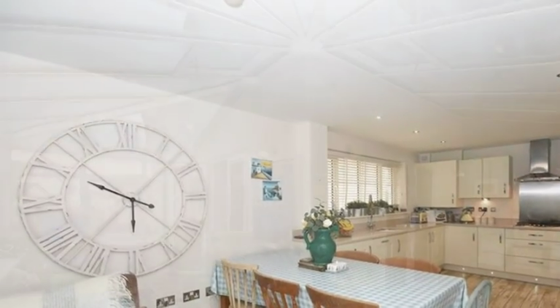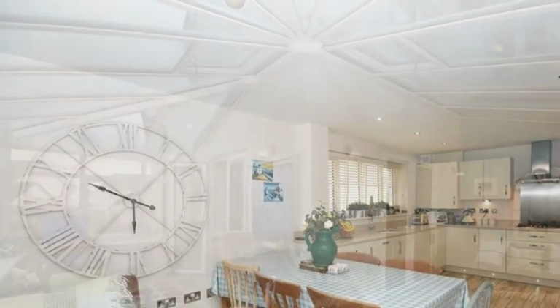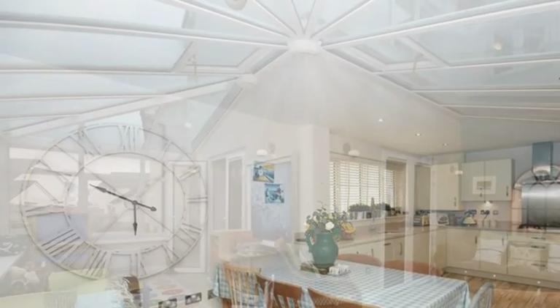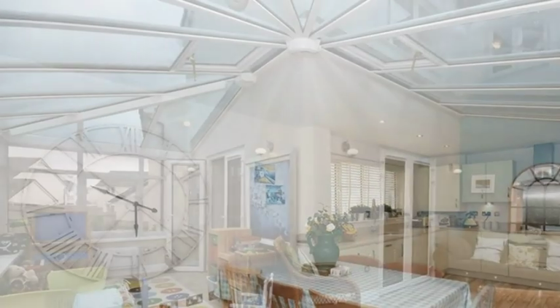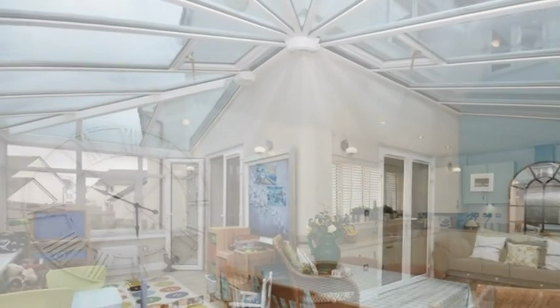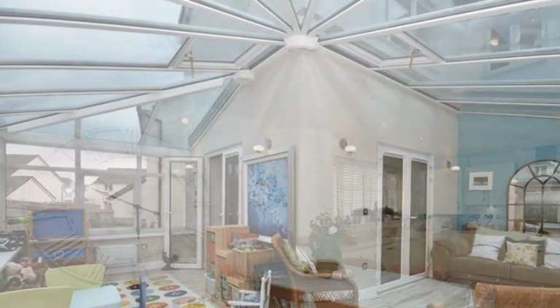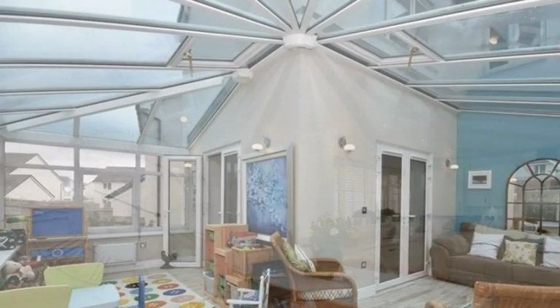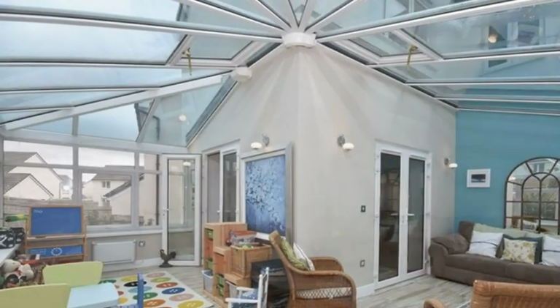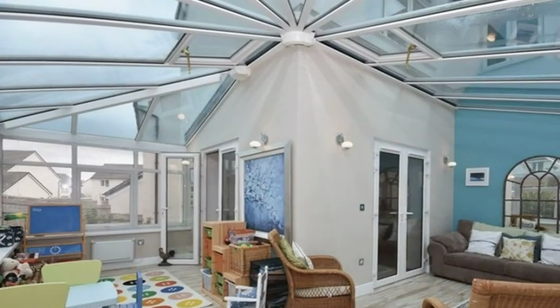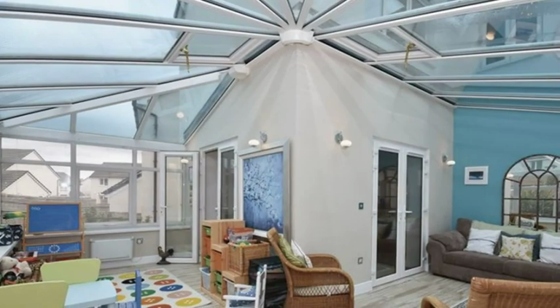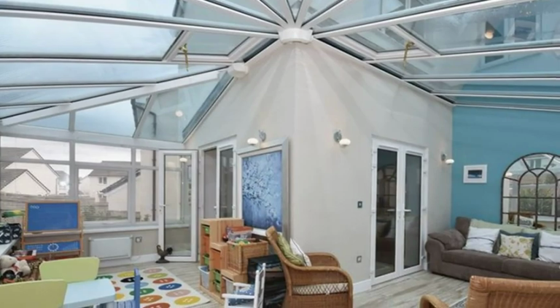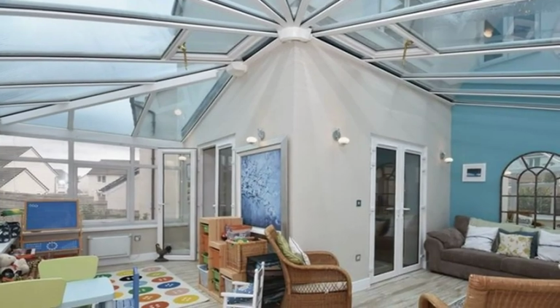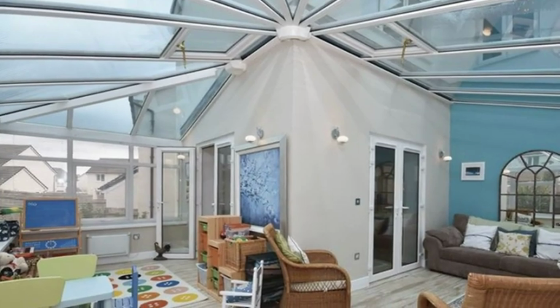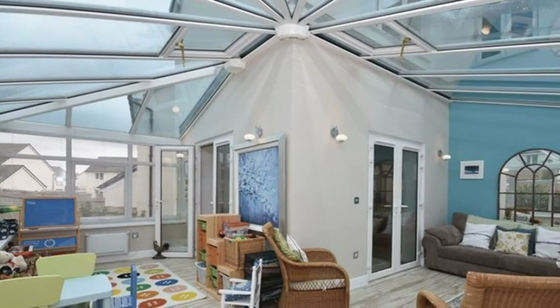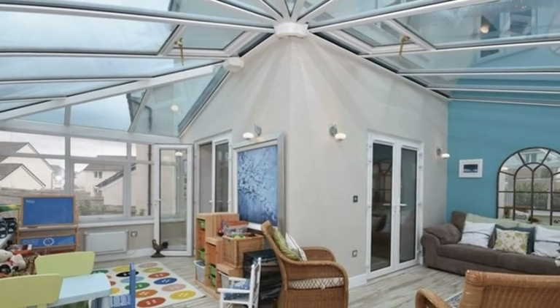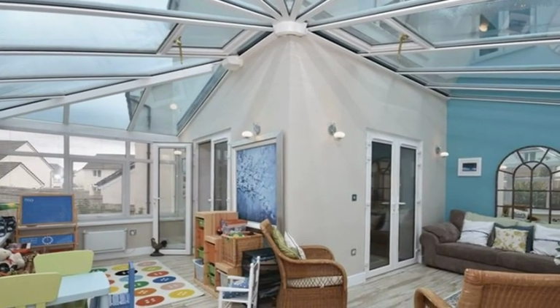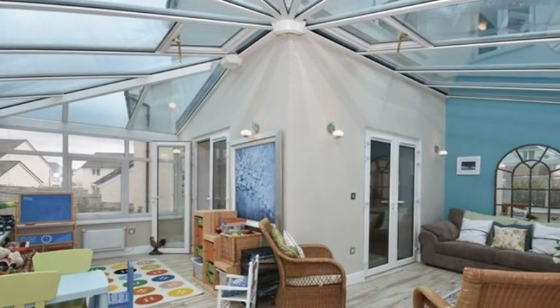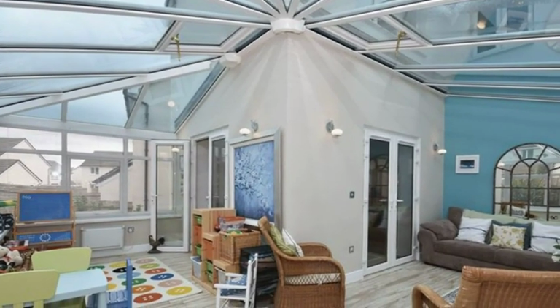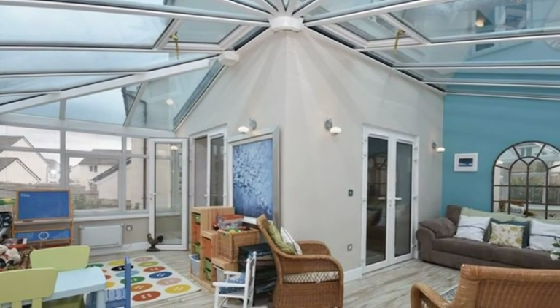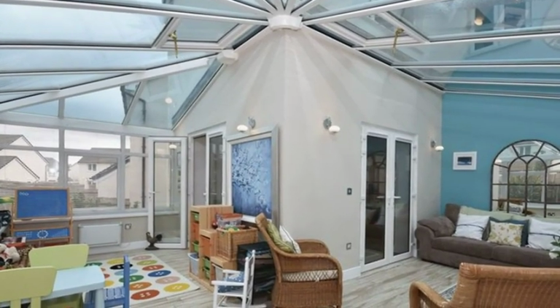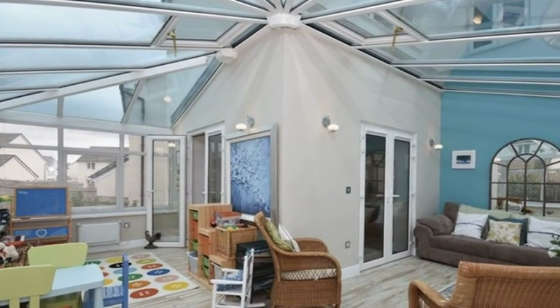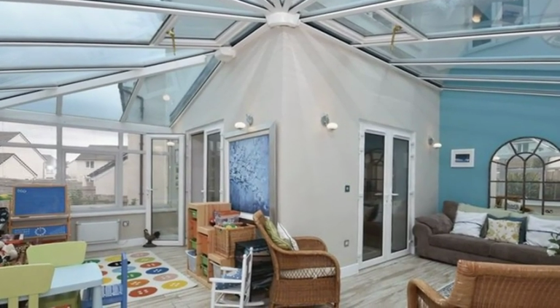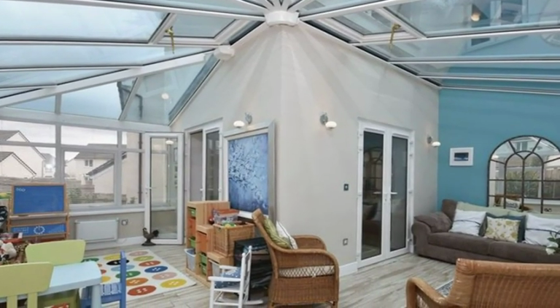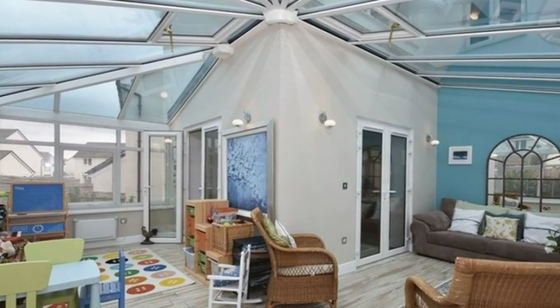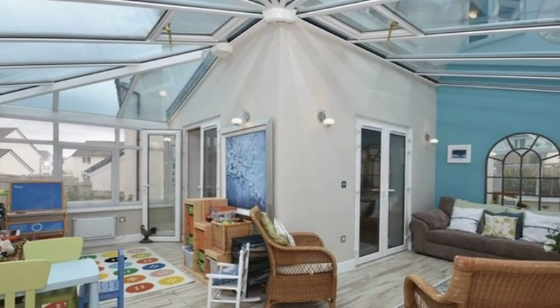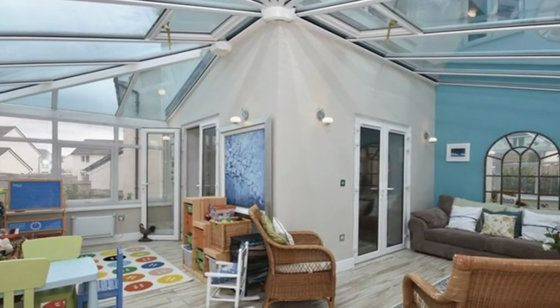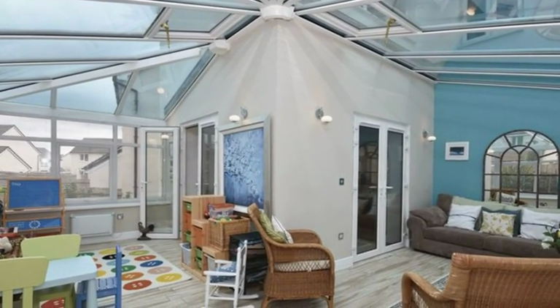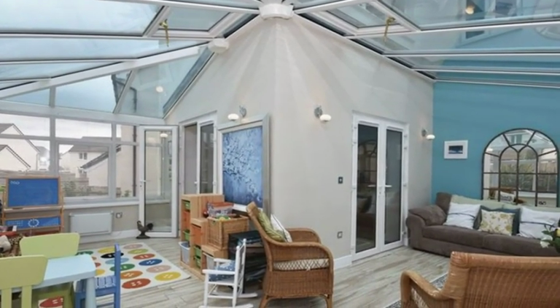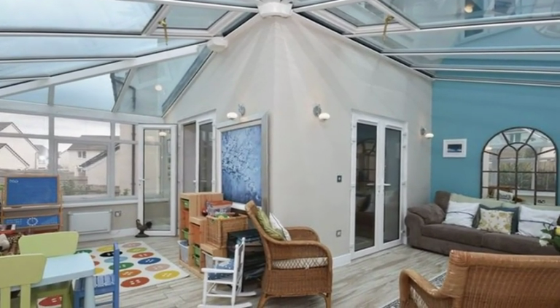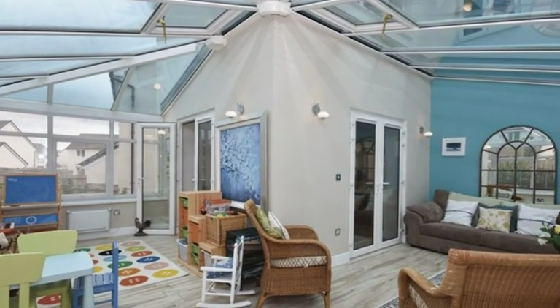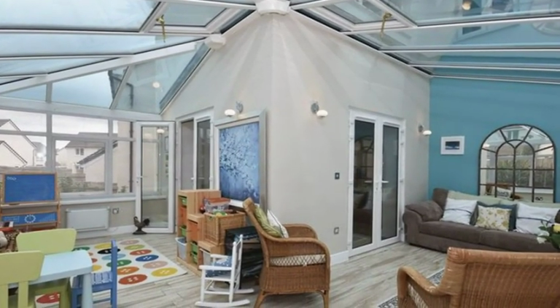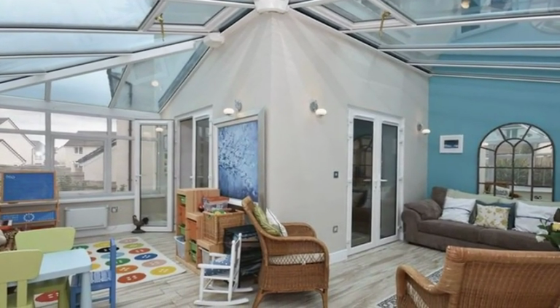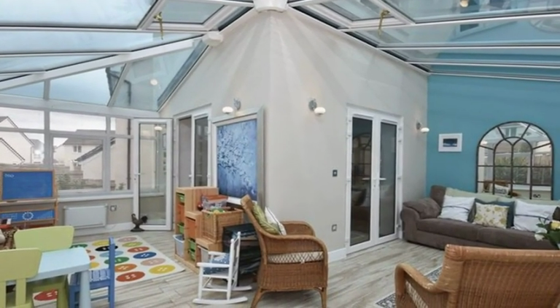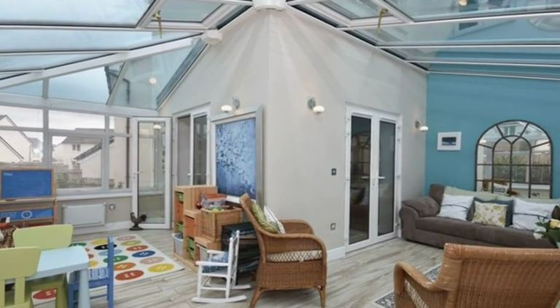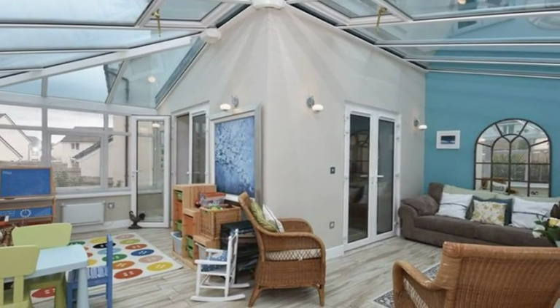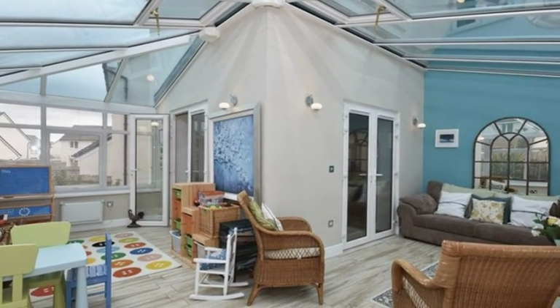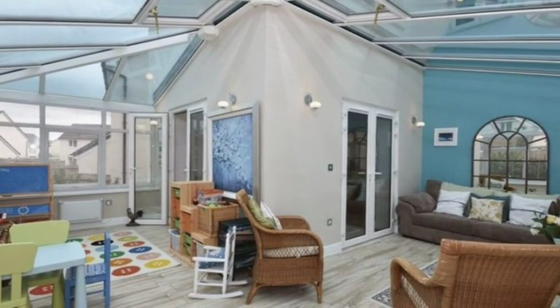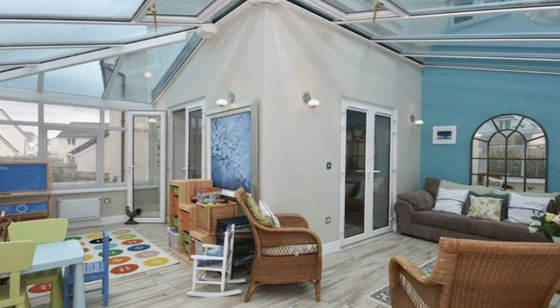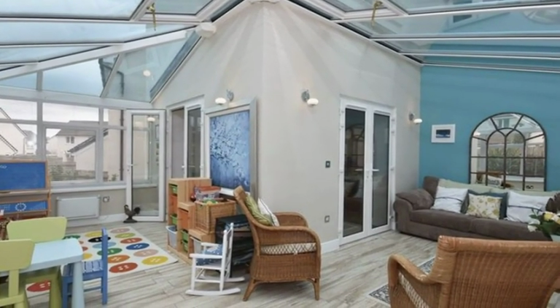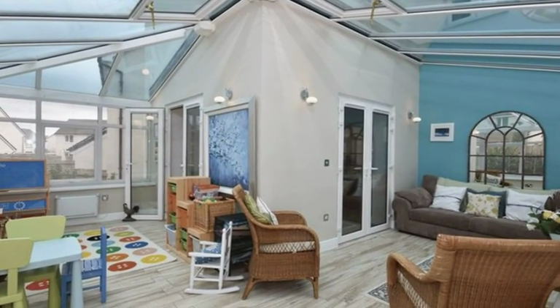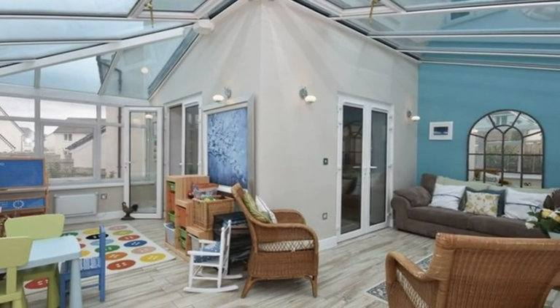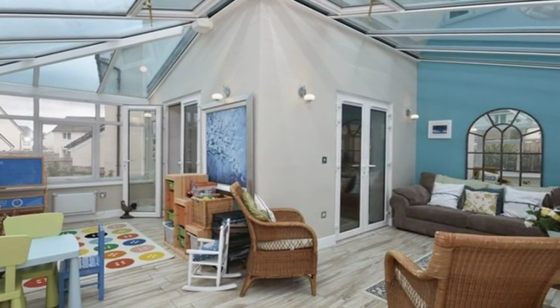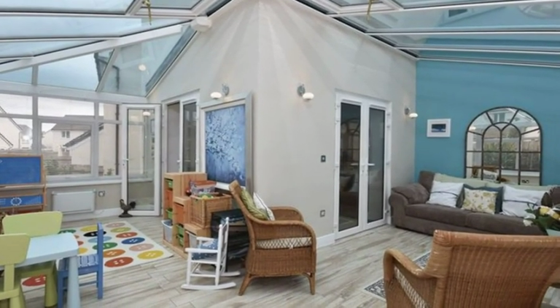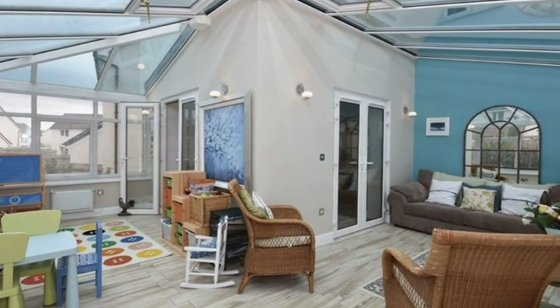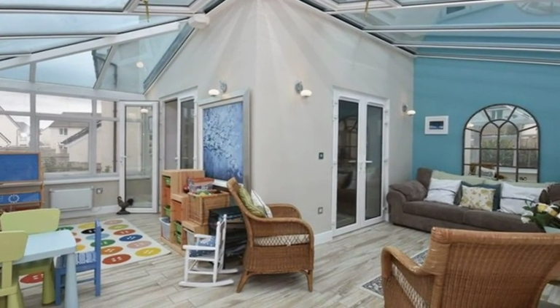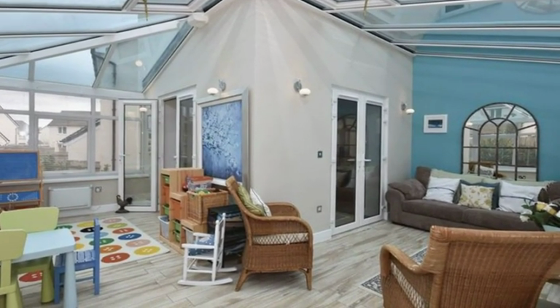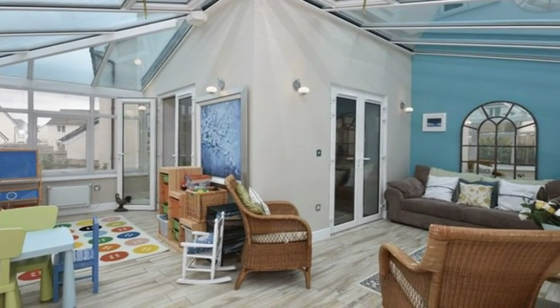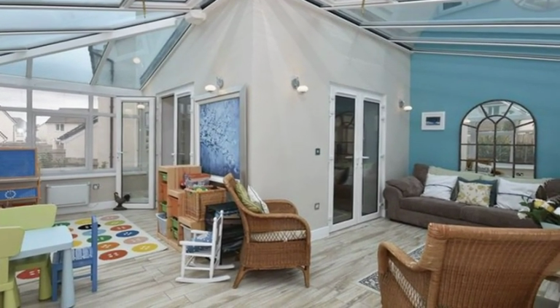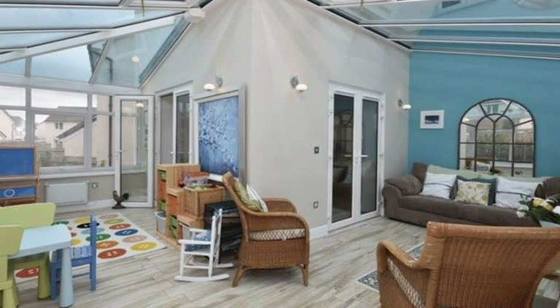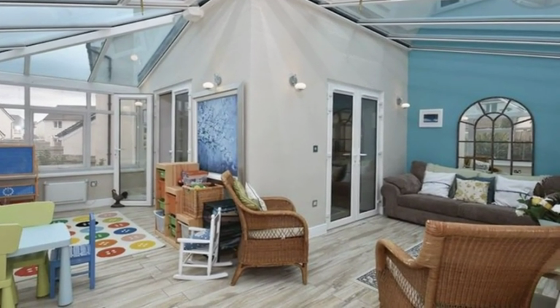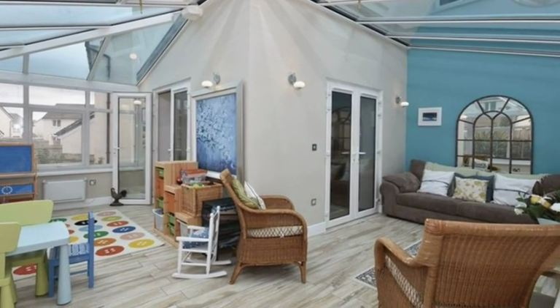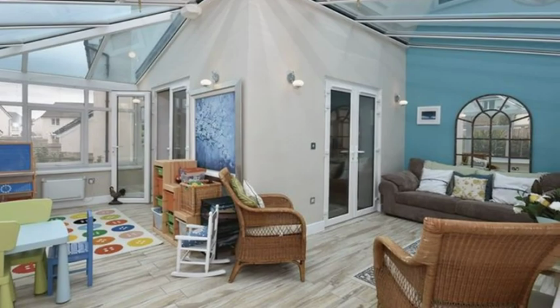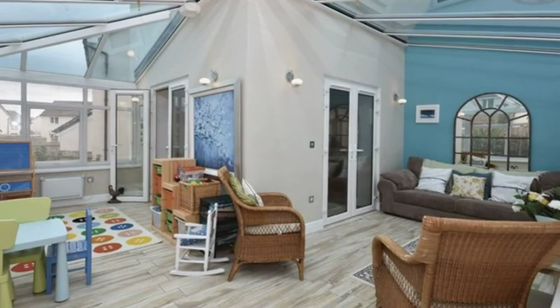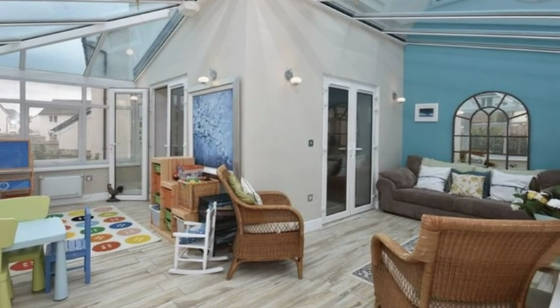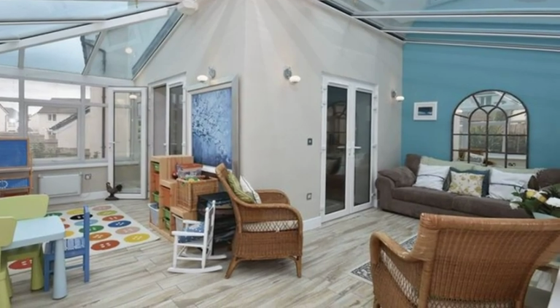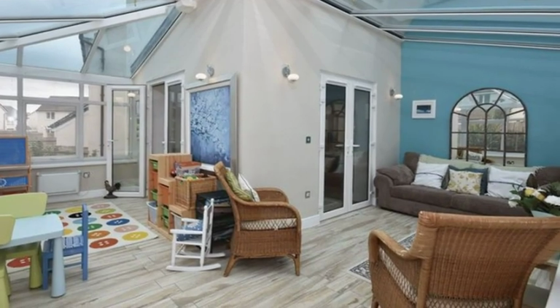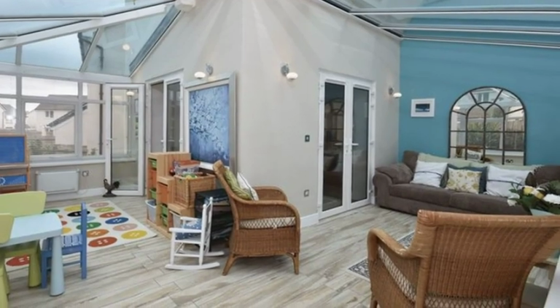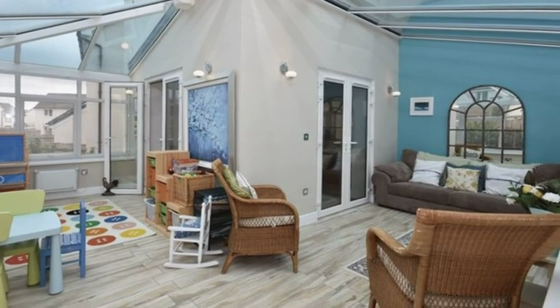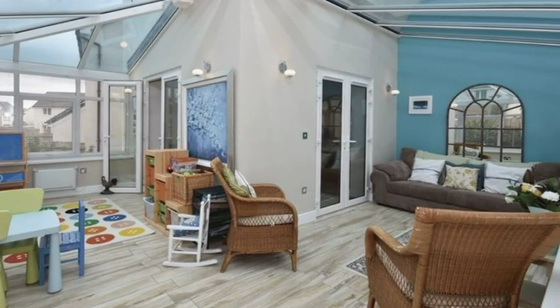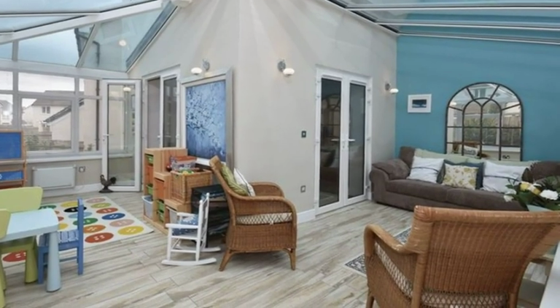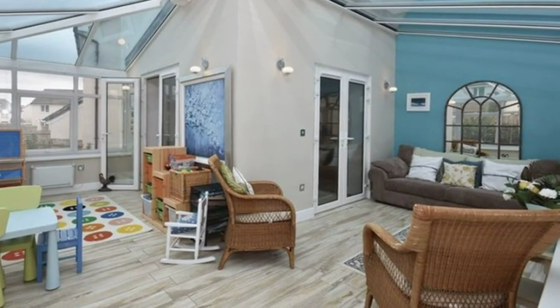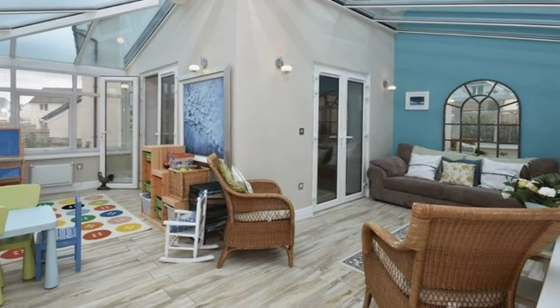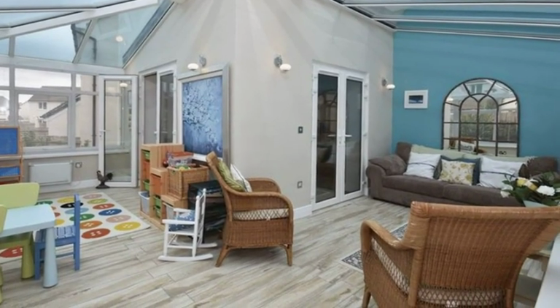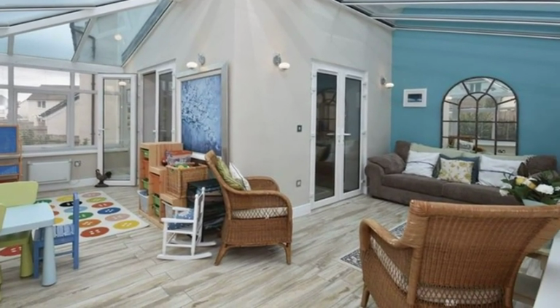Moving through, the L-shaped conservatory boasts windows to three elevations and benefits from double doors to the rear.